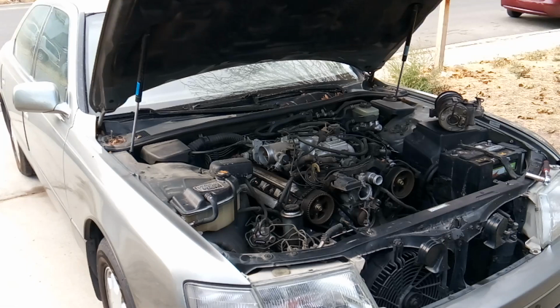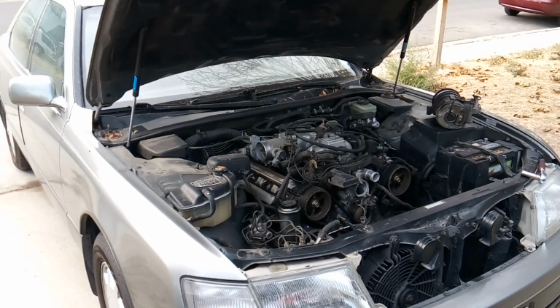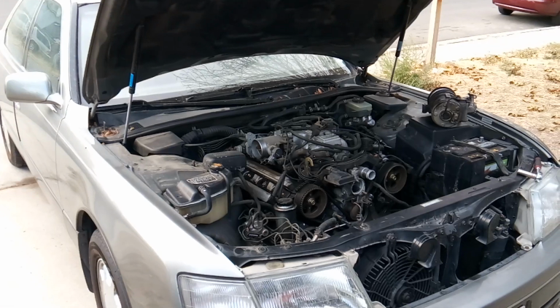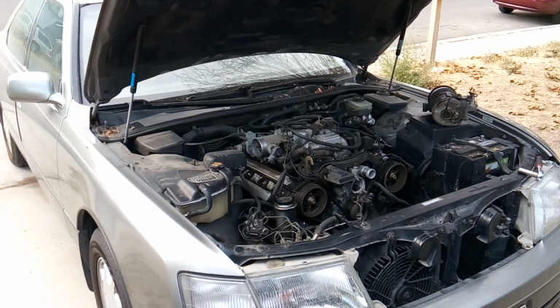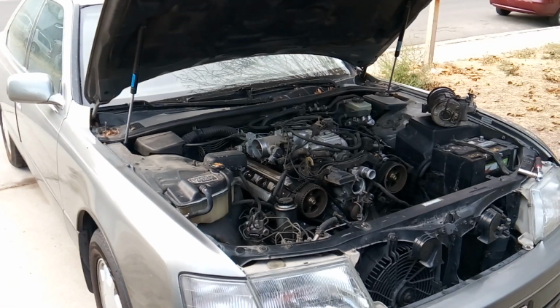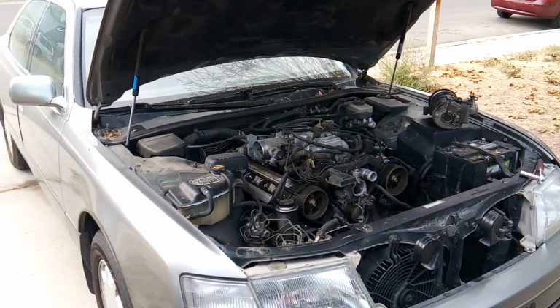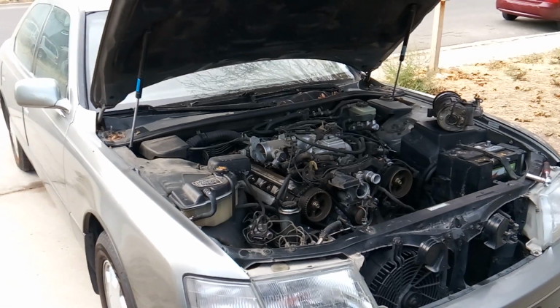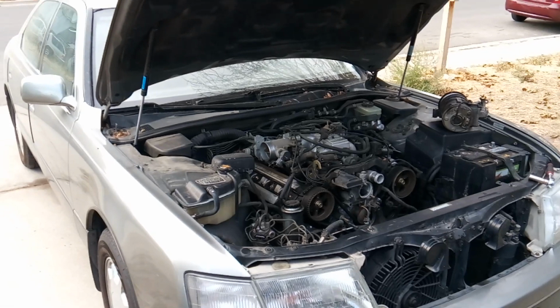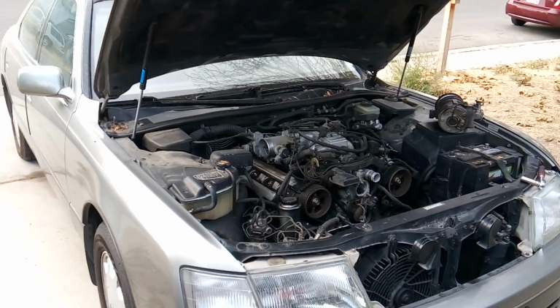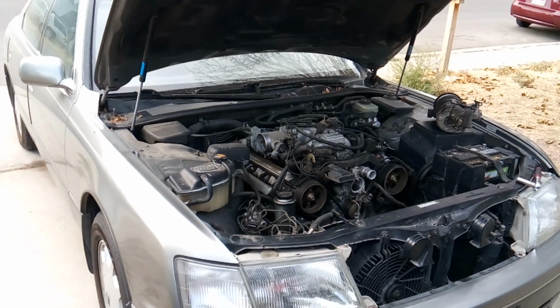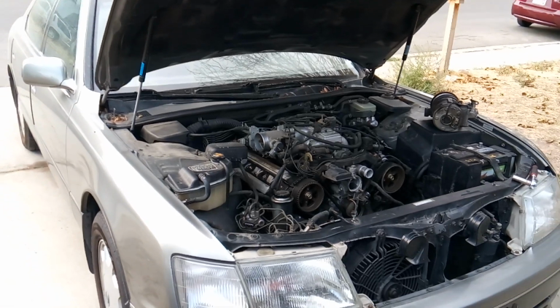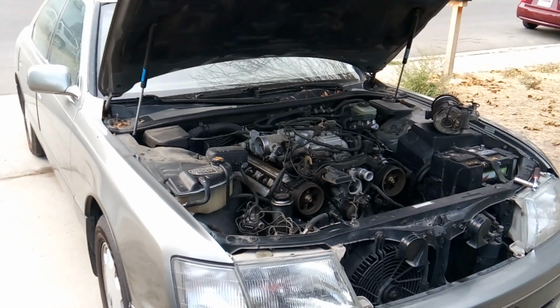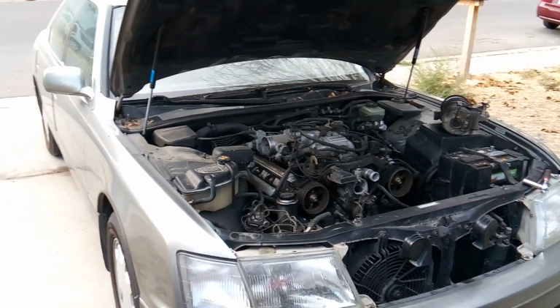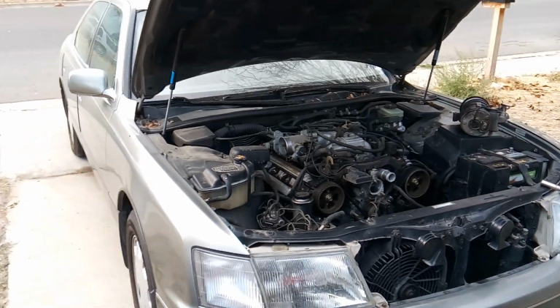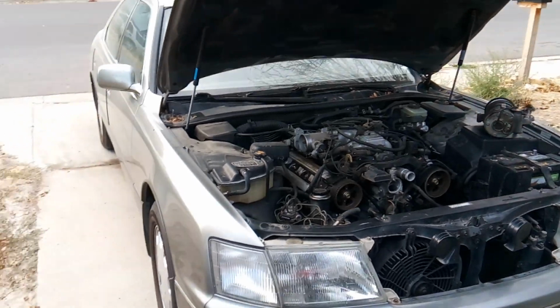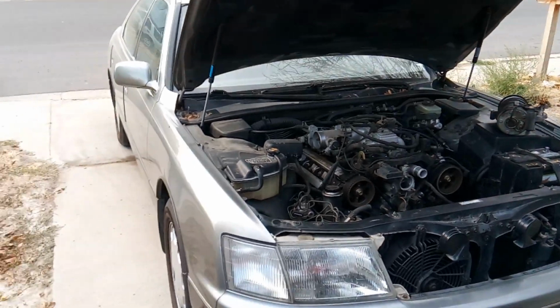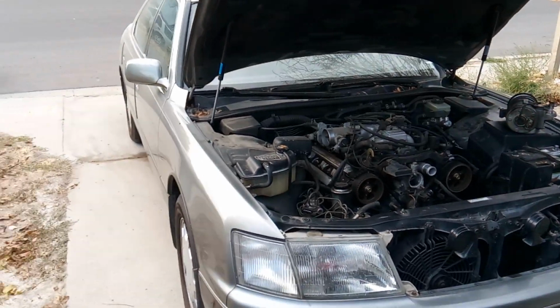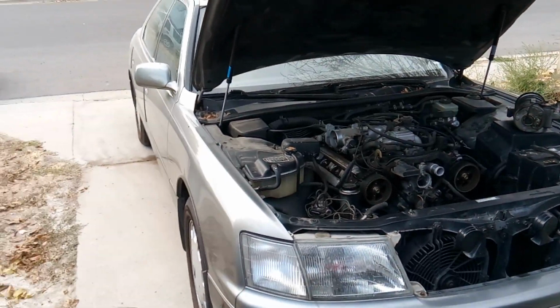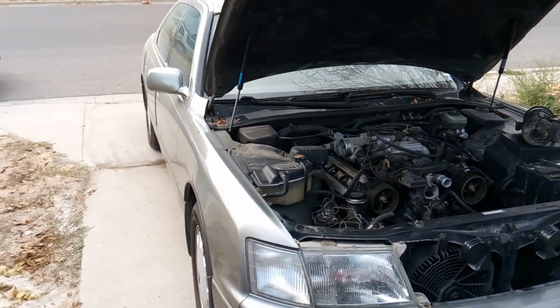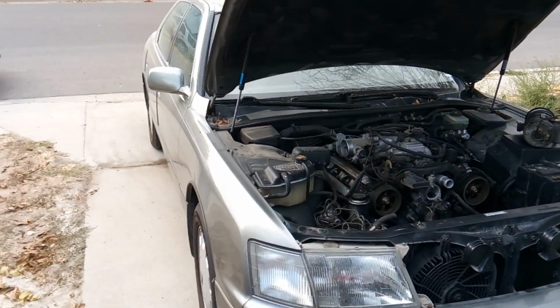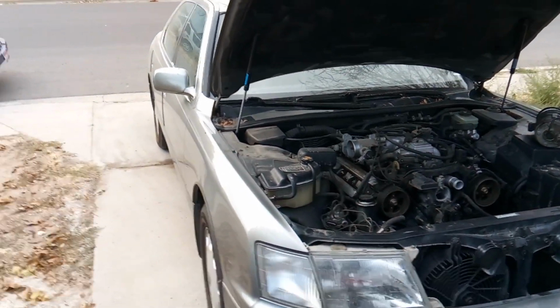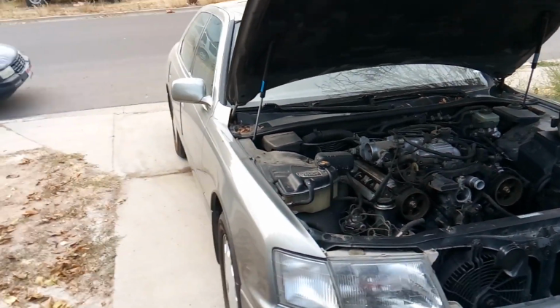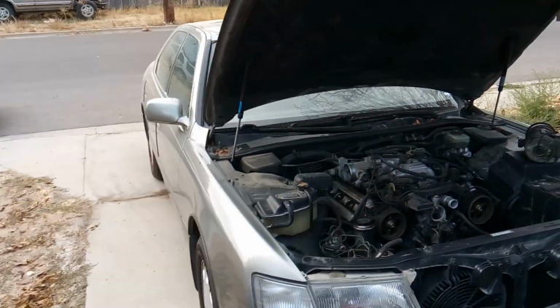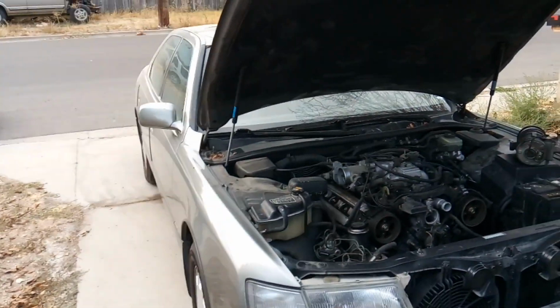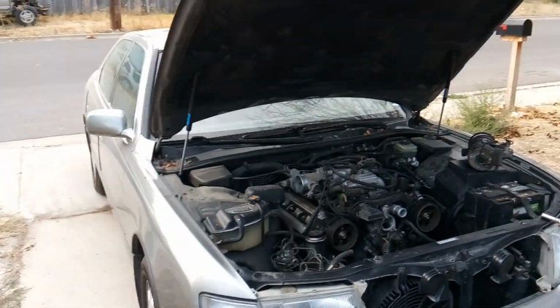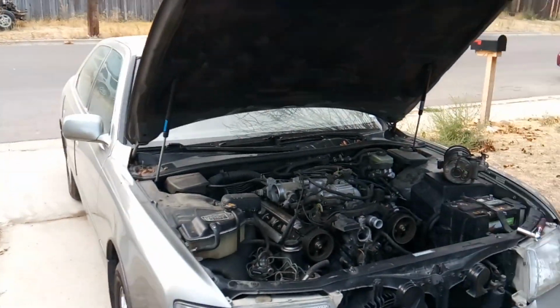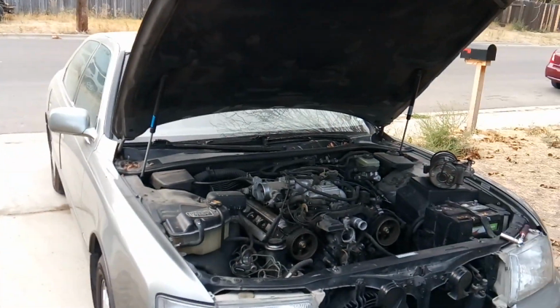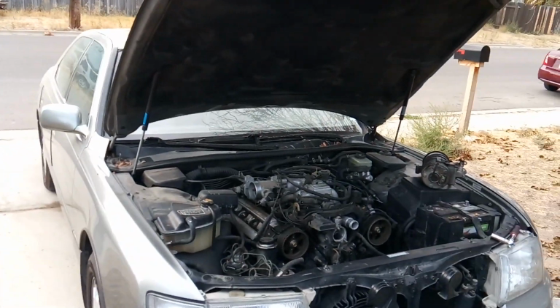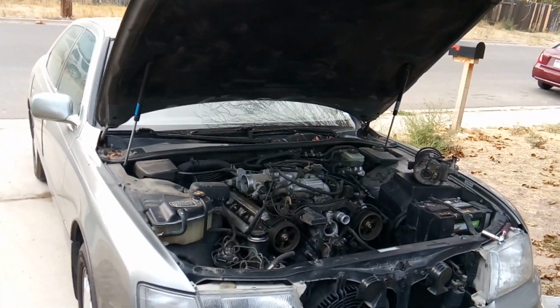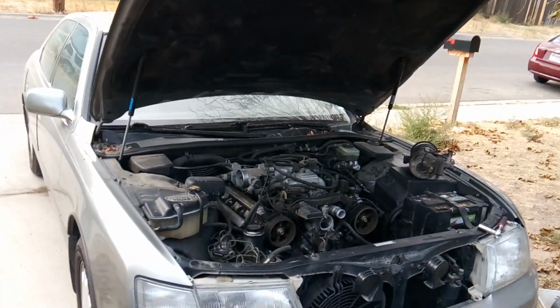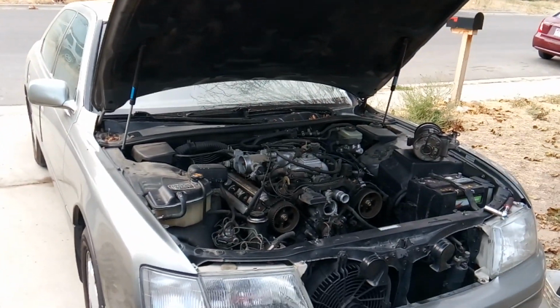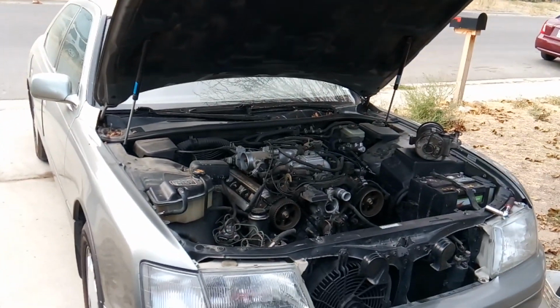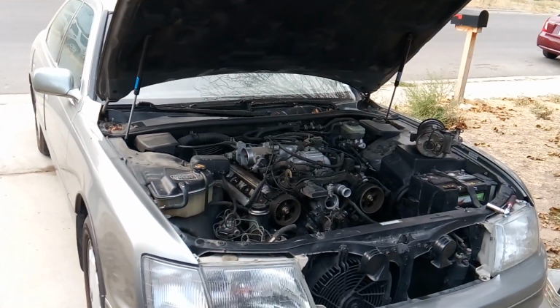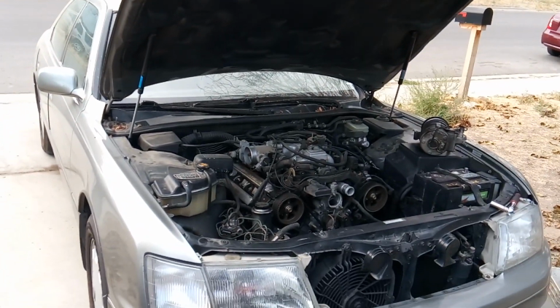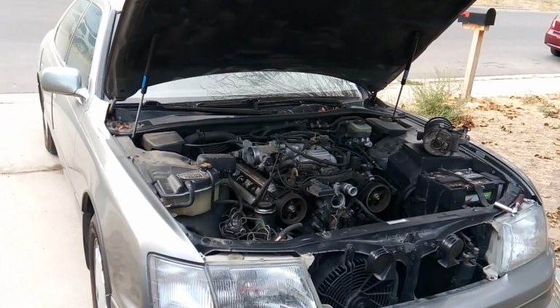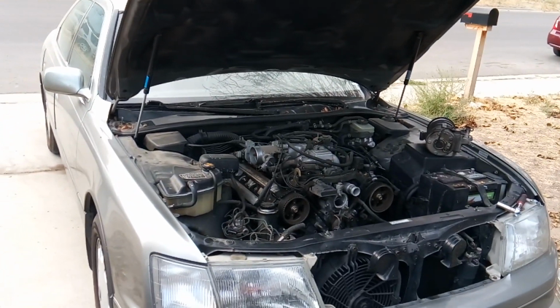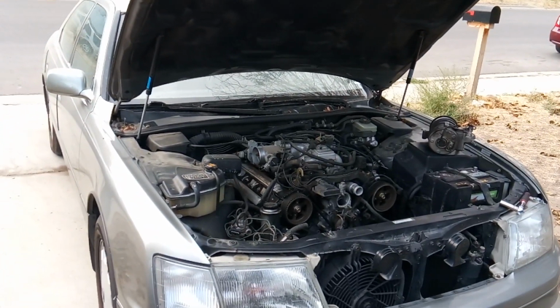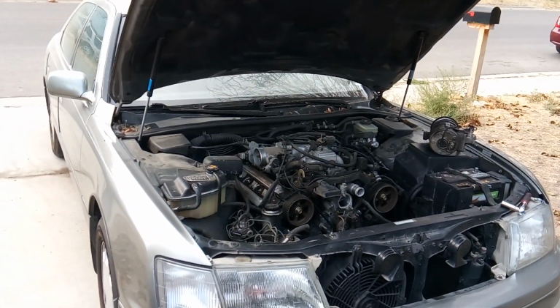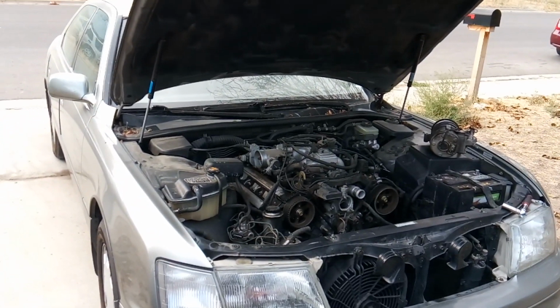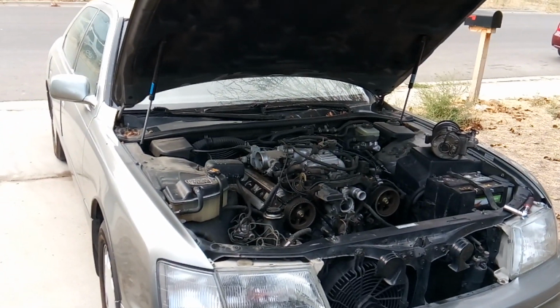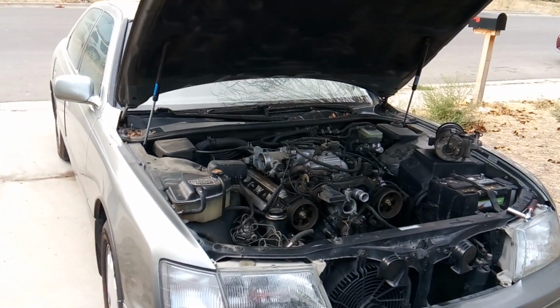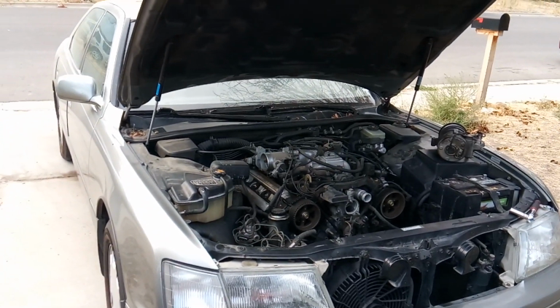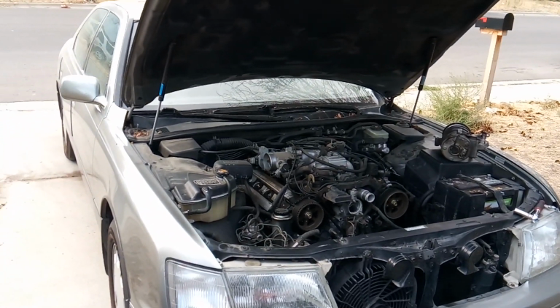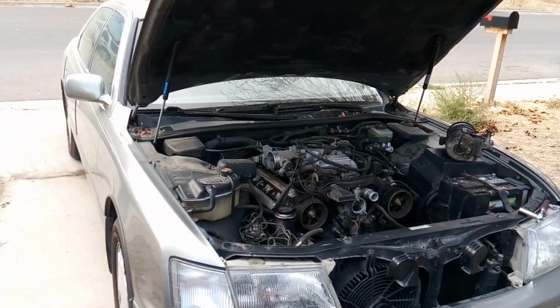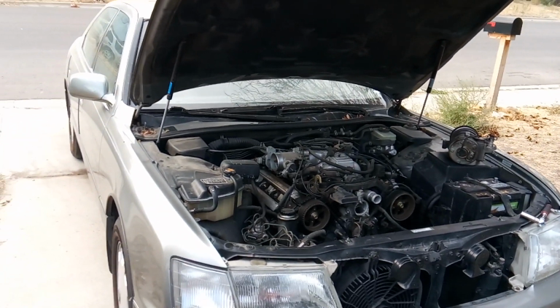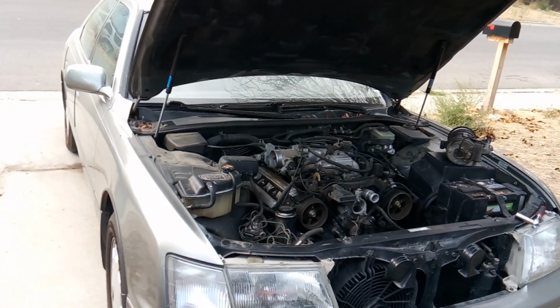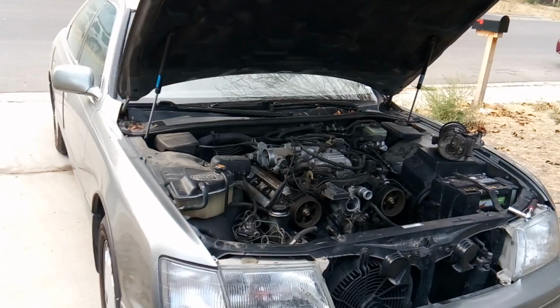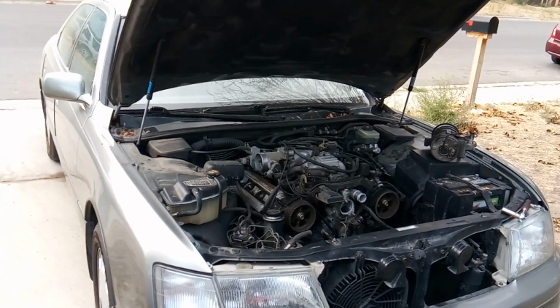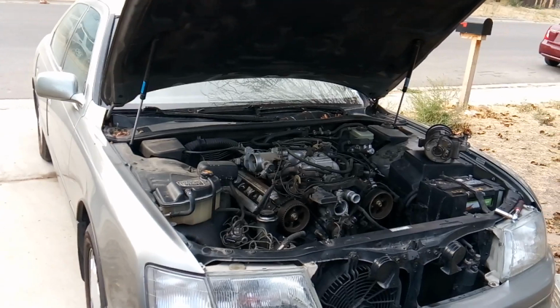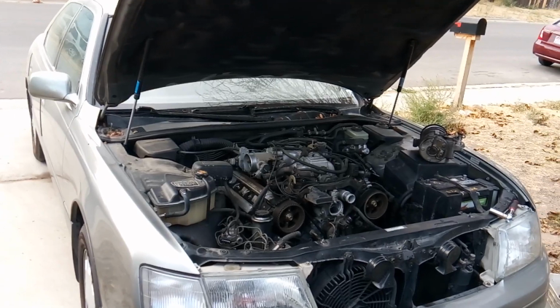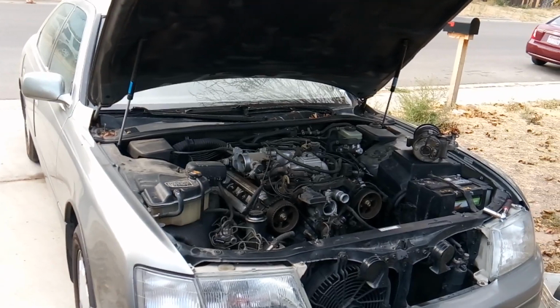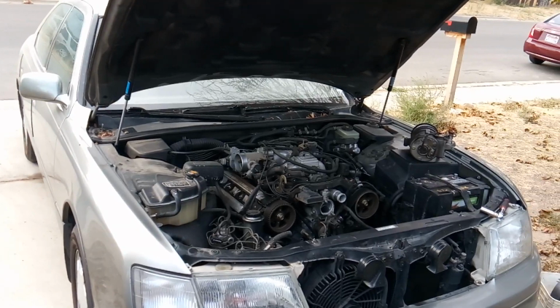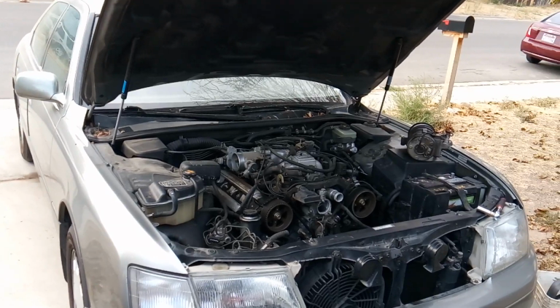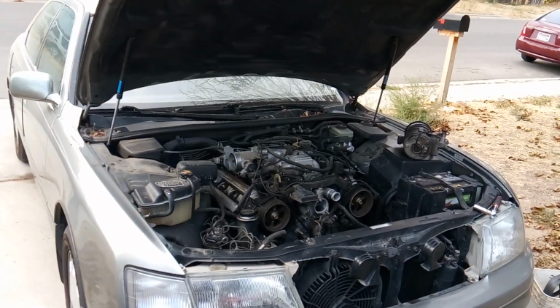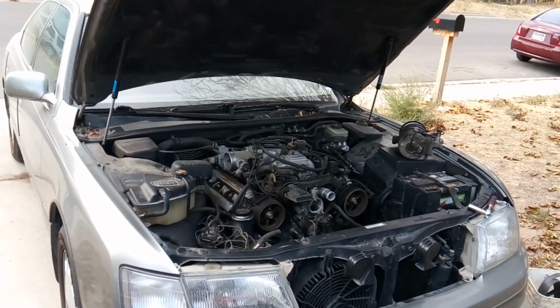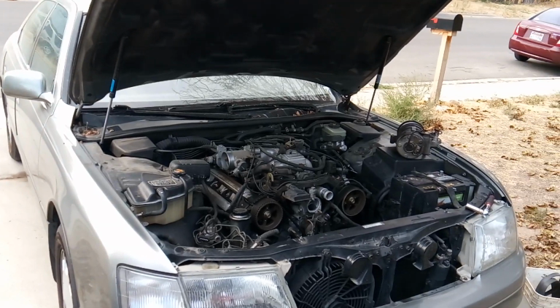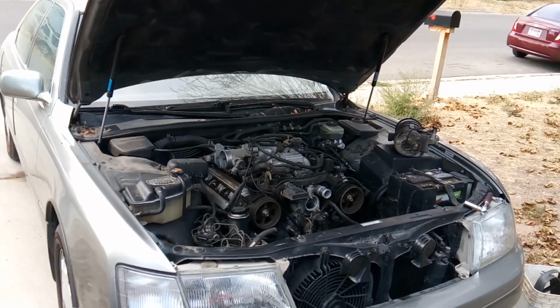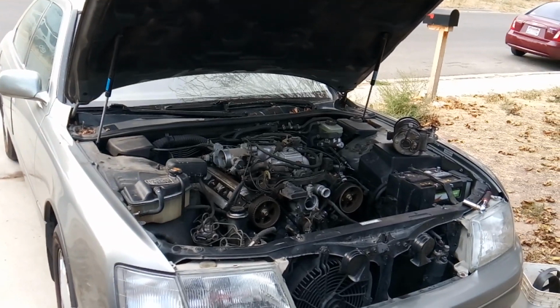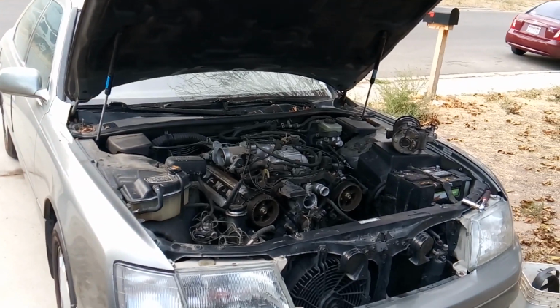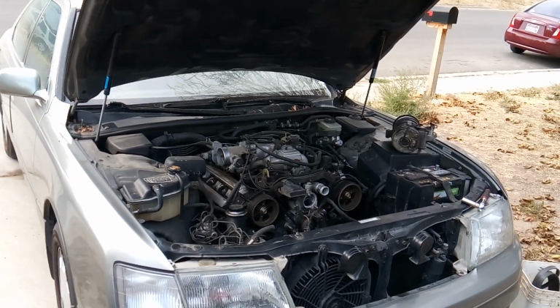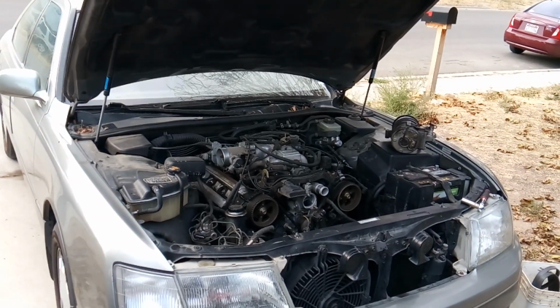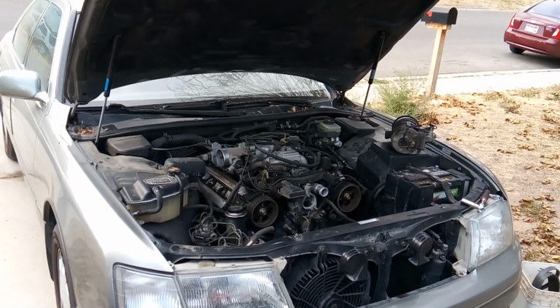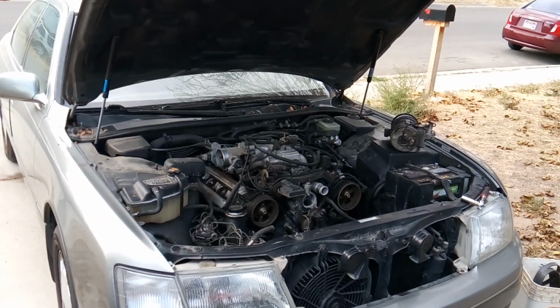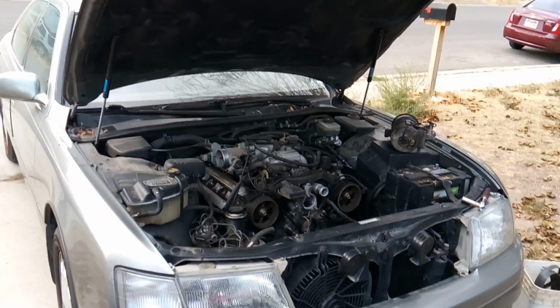Well, howdy folks, it's Matthew, your friendly neighborhood technician, making another video on the Lexus for you out of Boise, Idaho on the timing job.